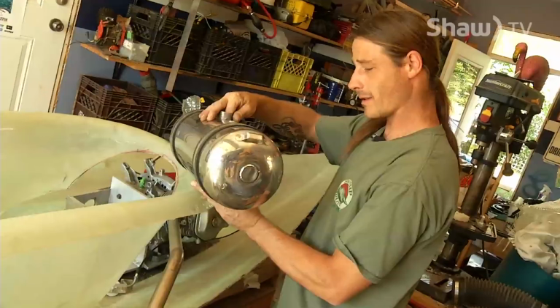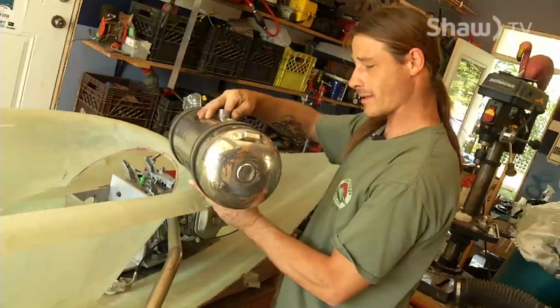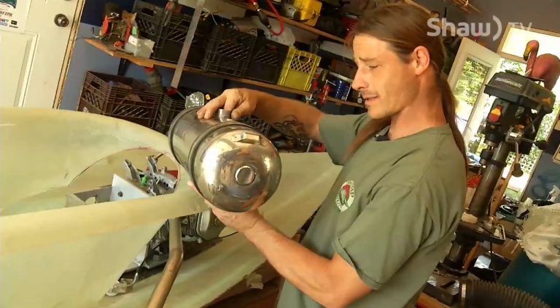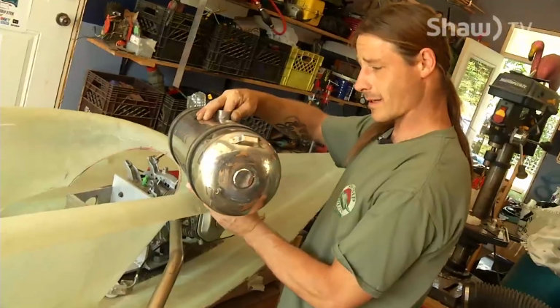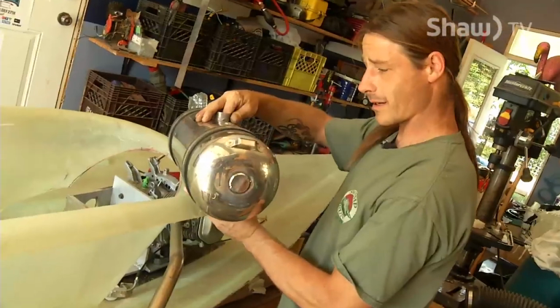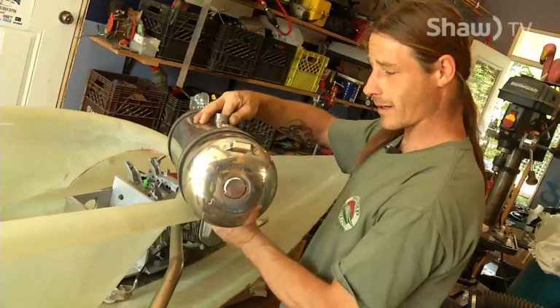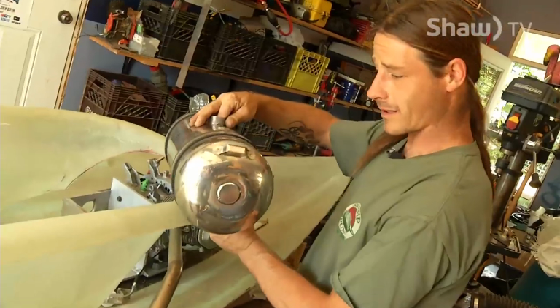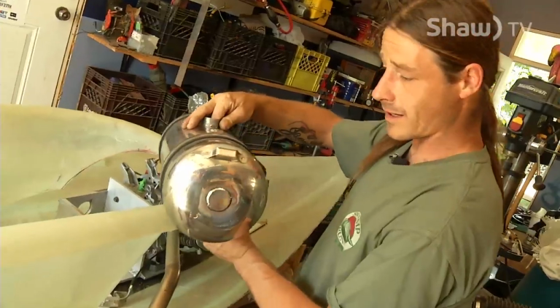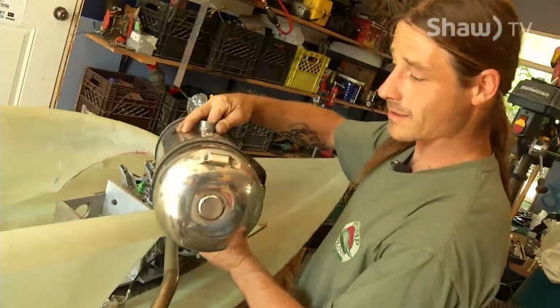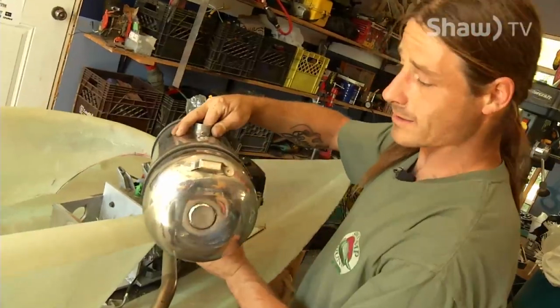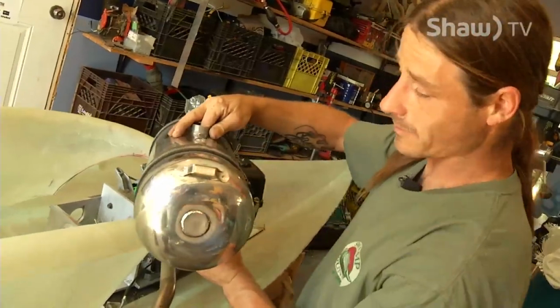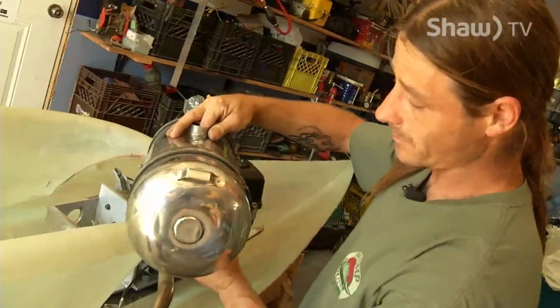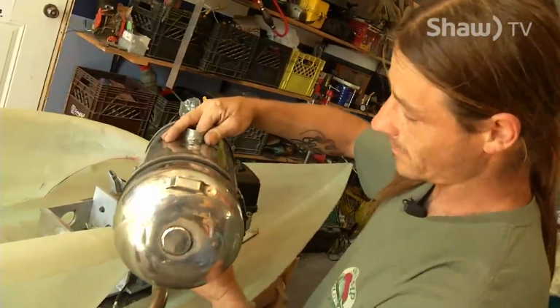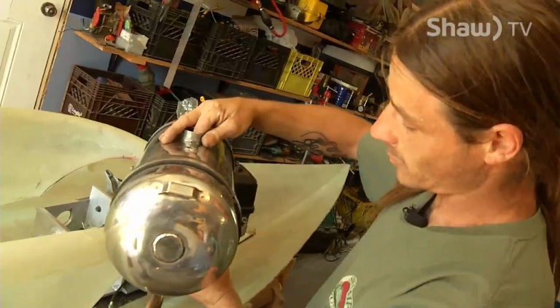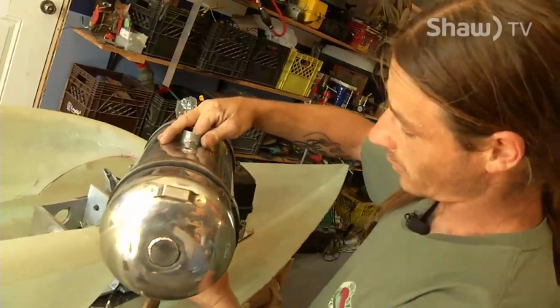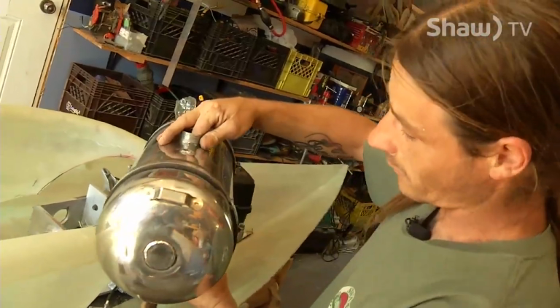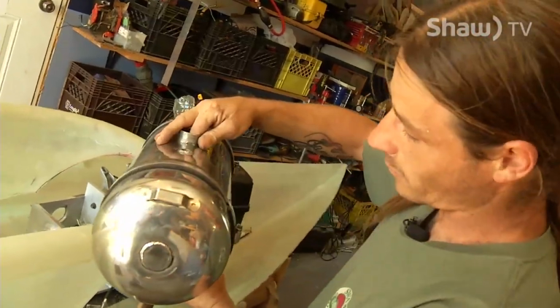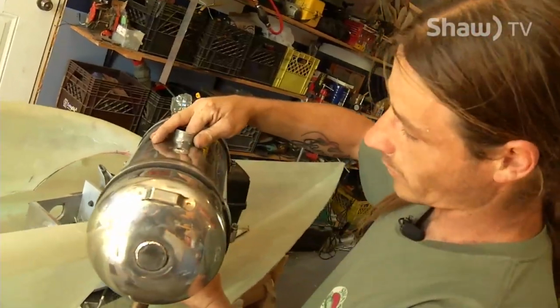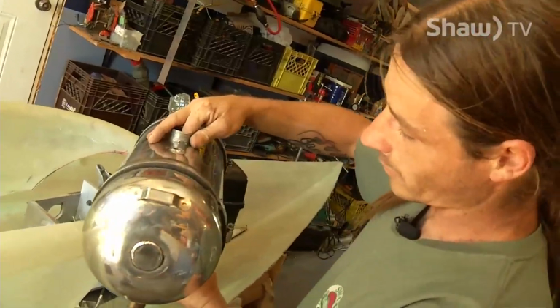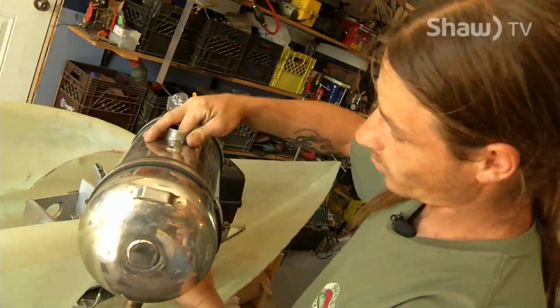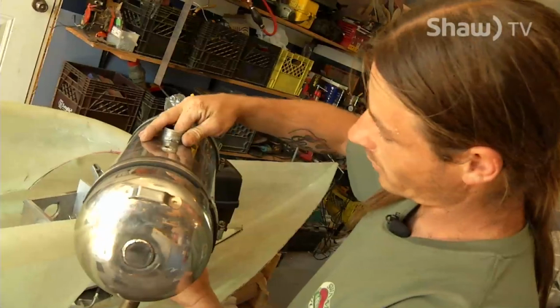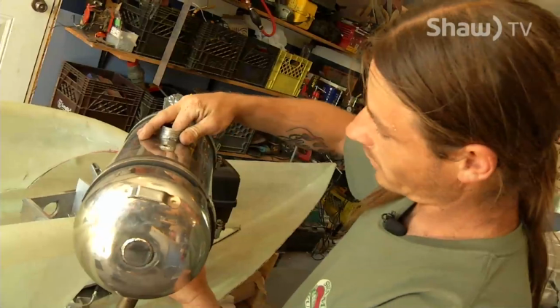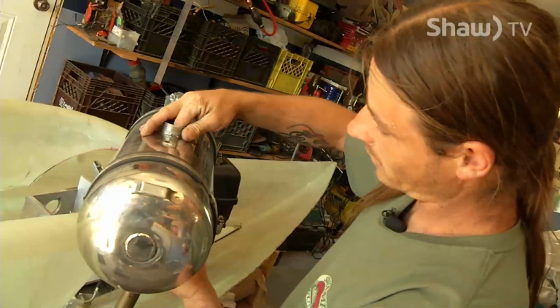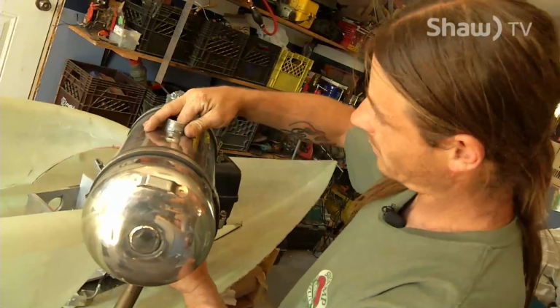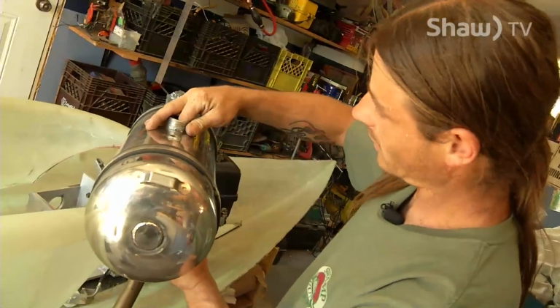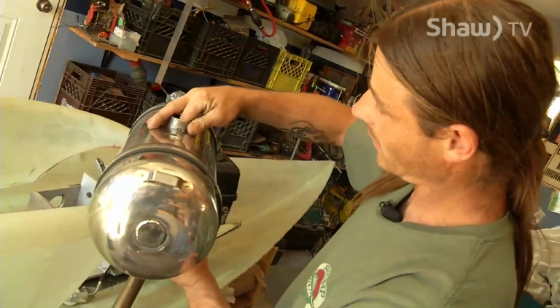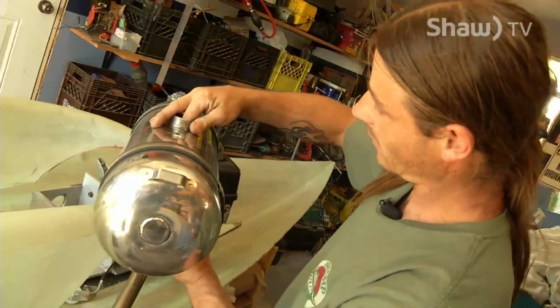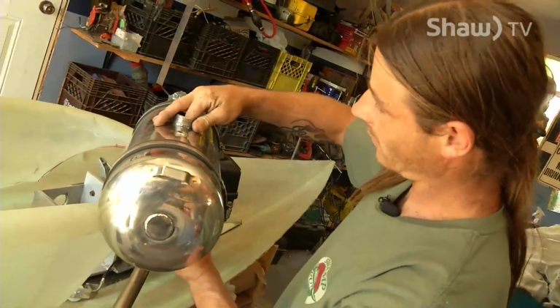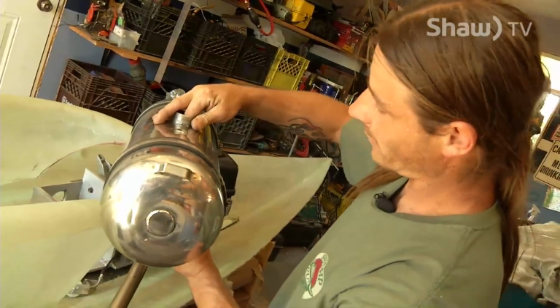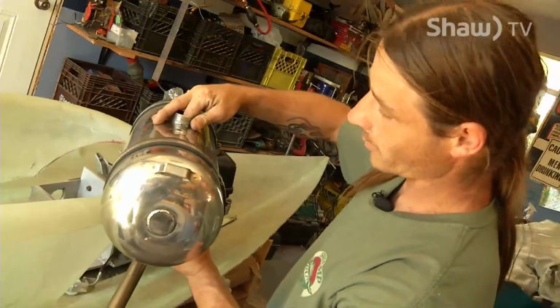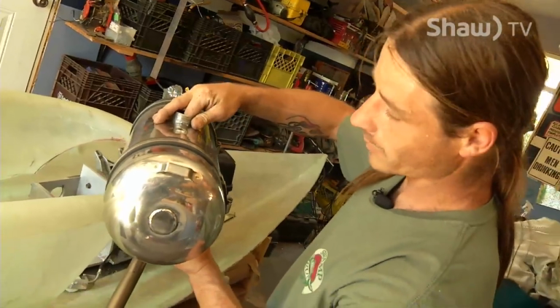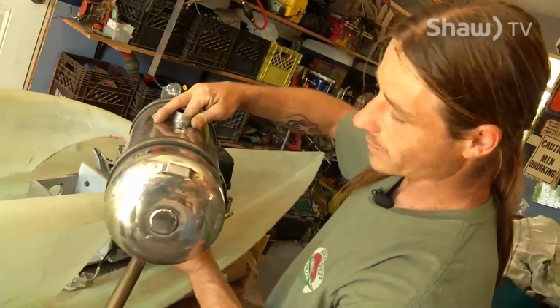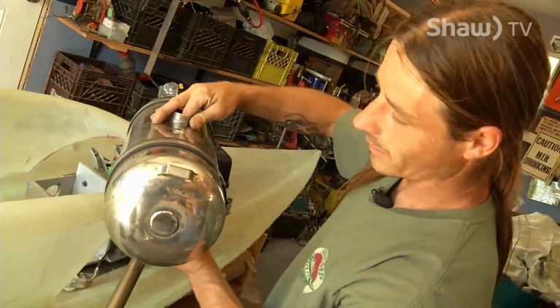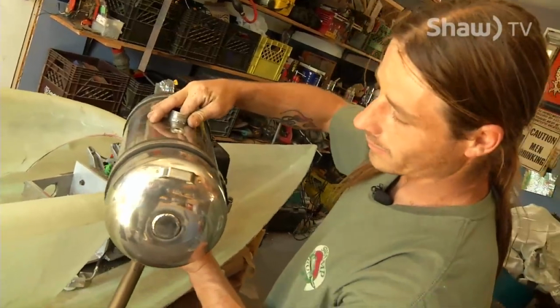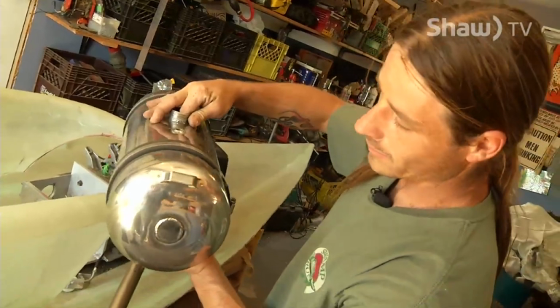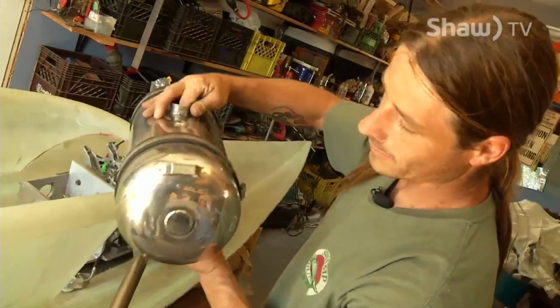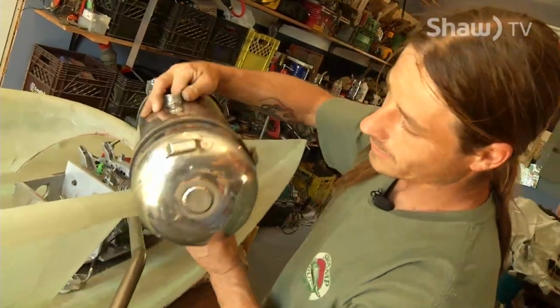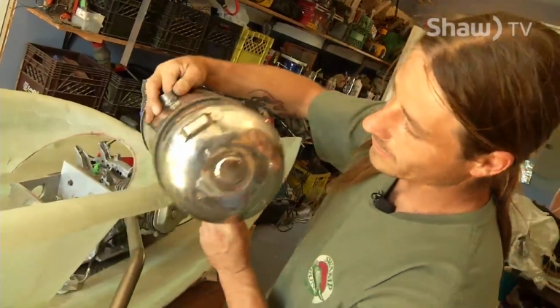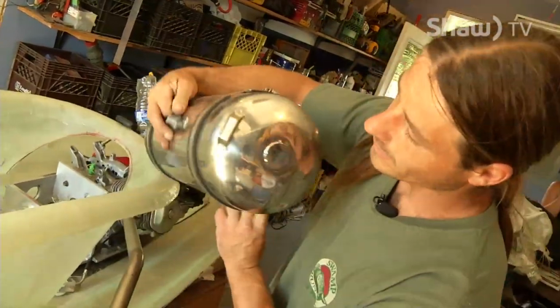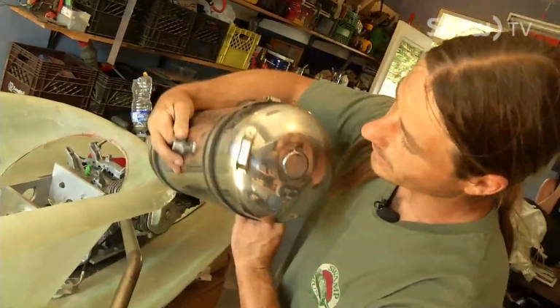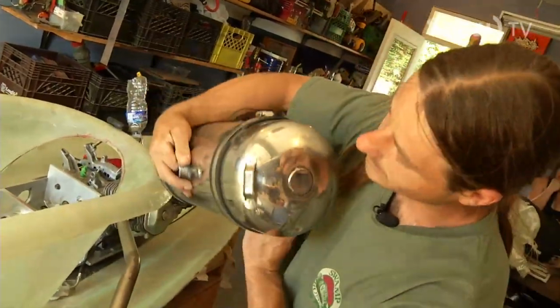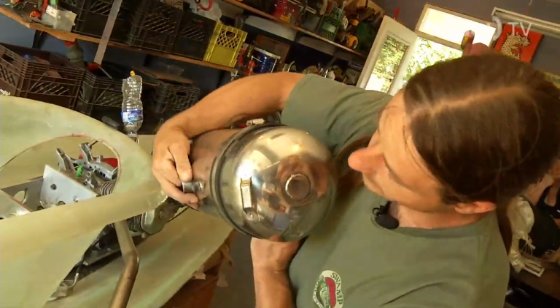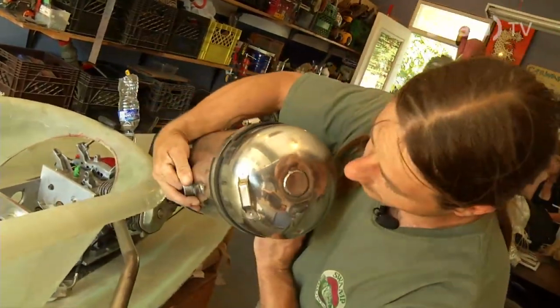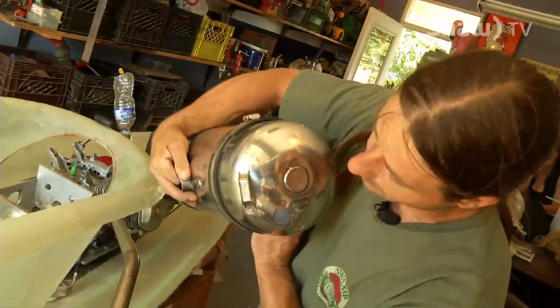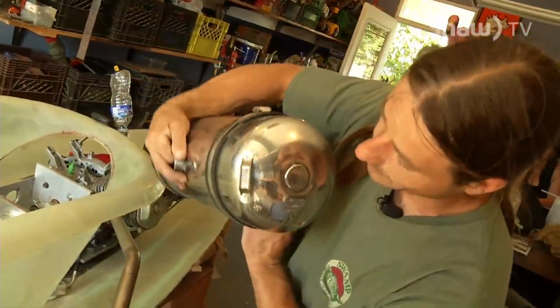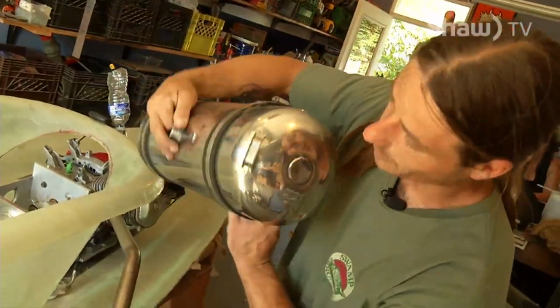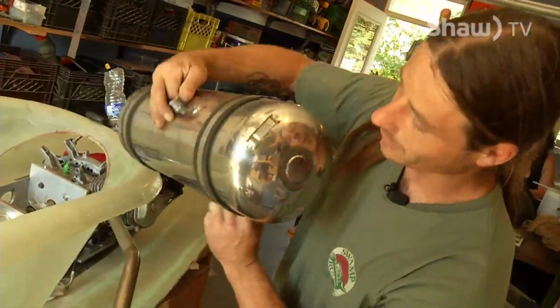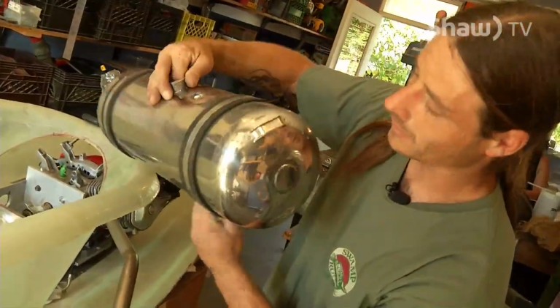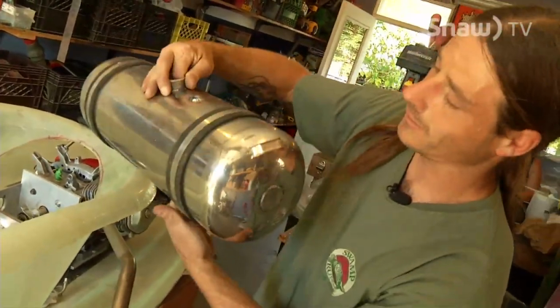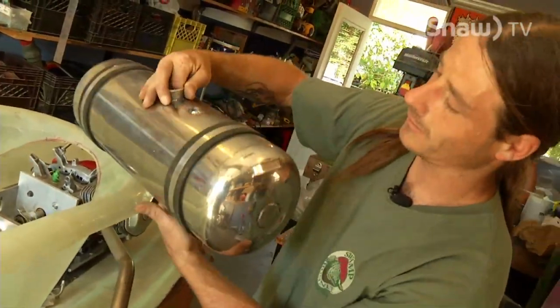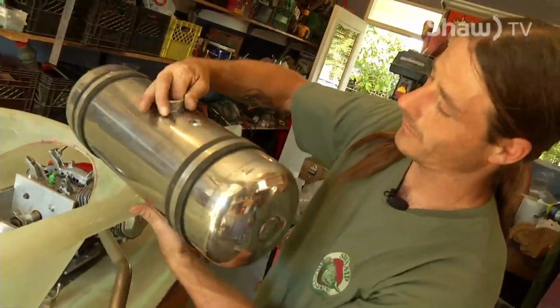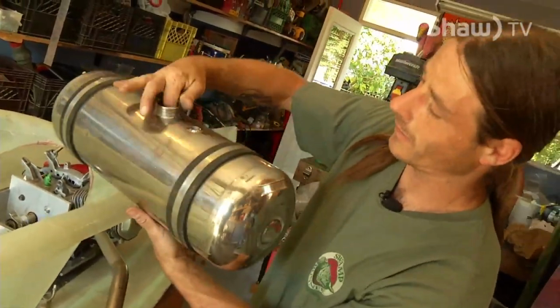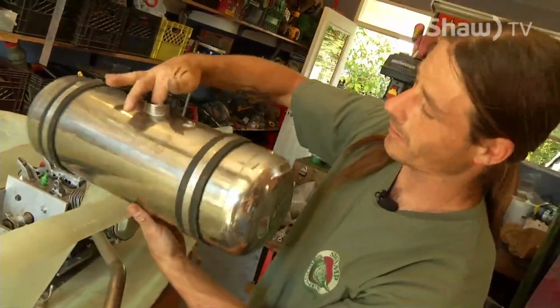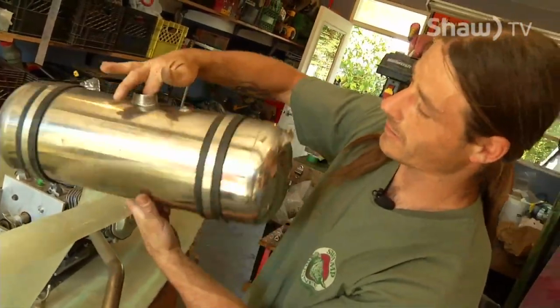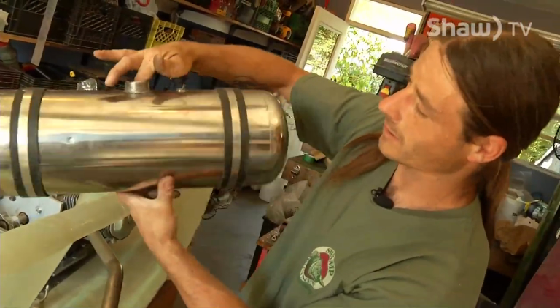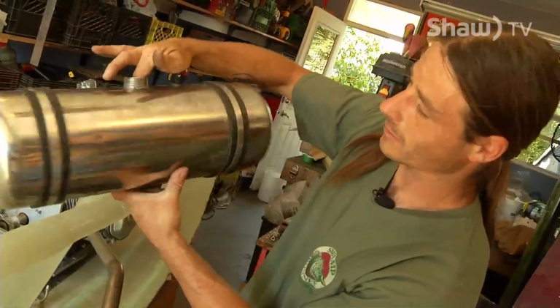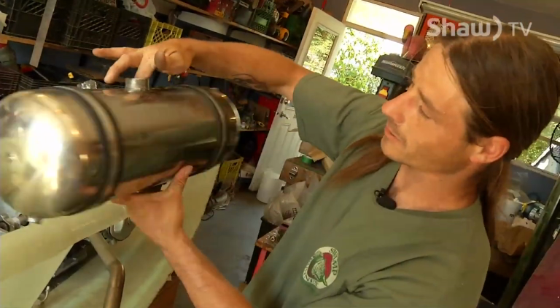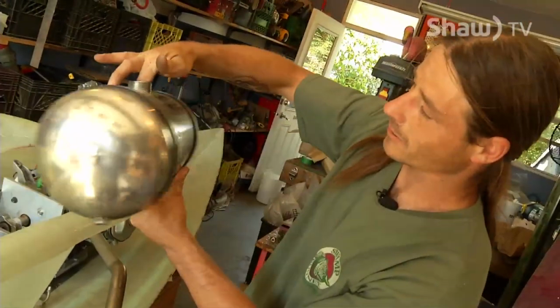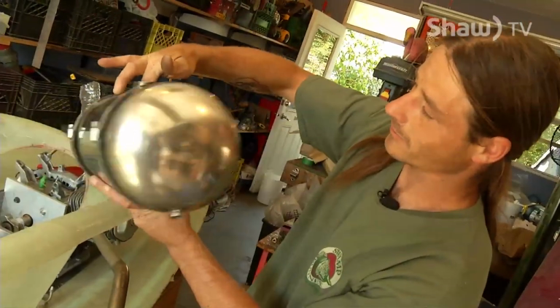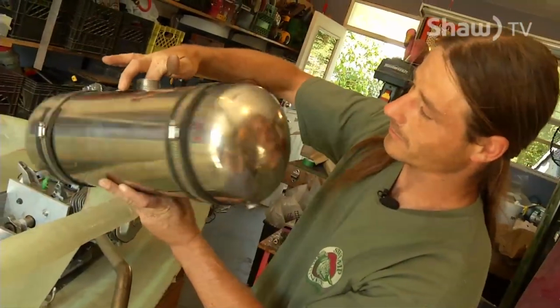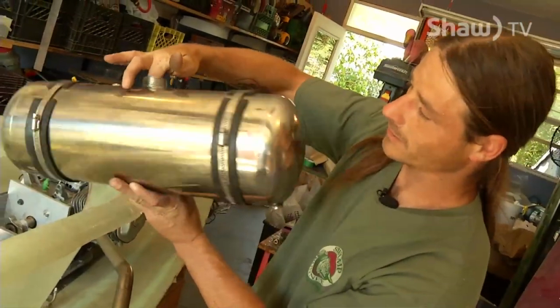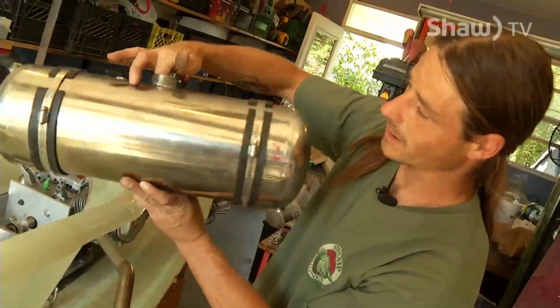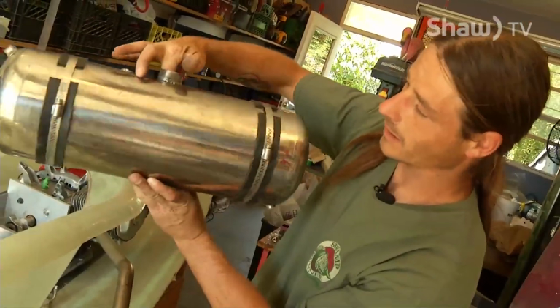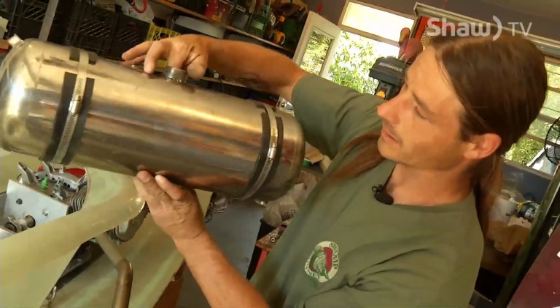This is a custom 12.1-litre fuel tank — a 1984 fire extinguisher, stainless.